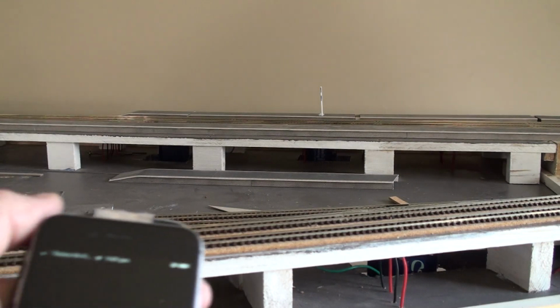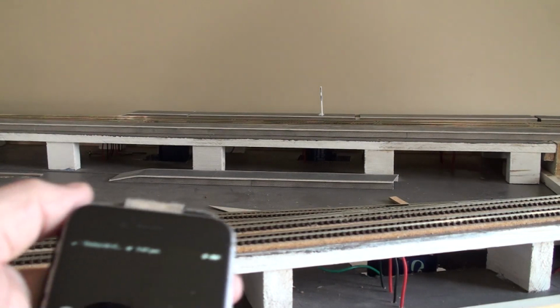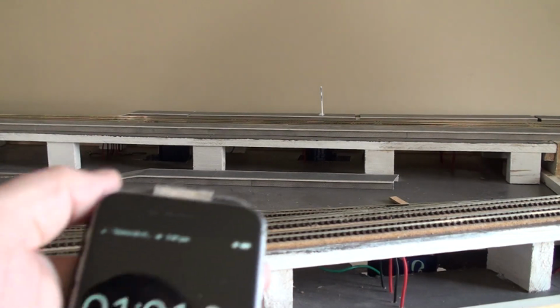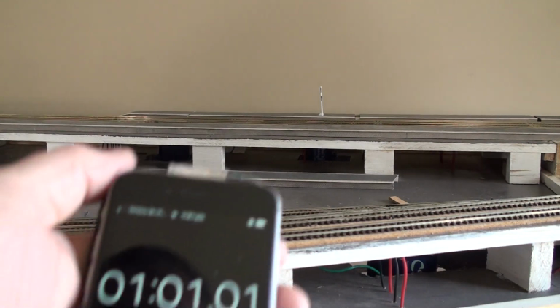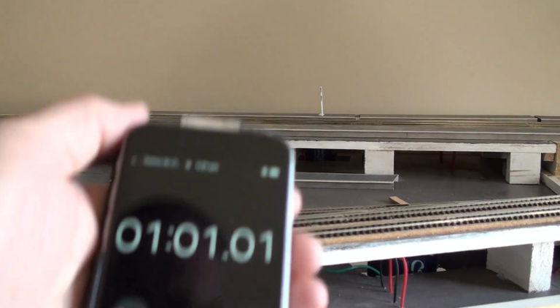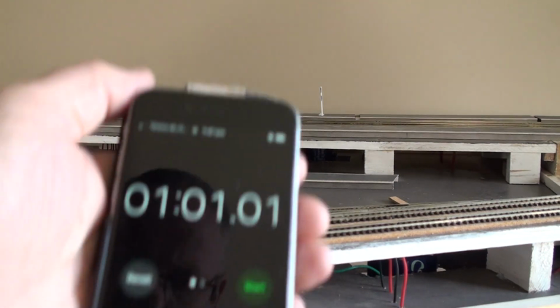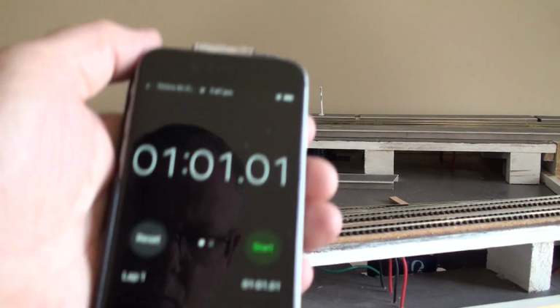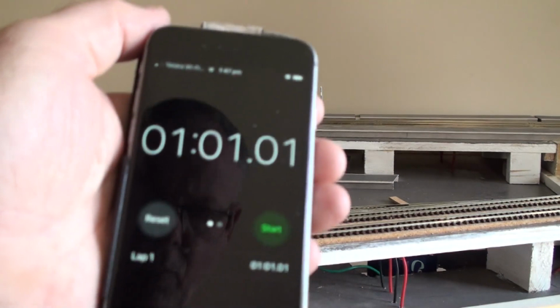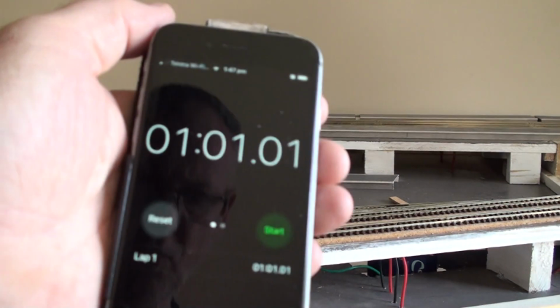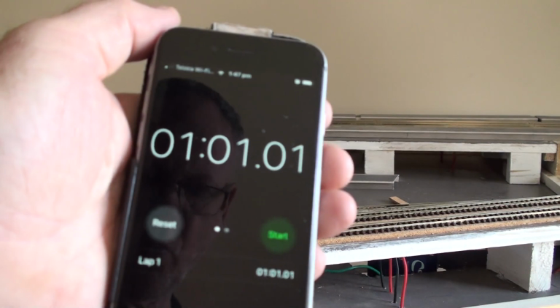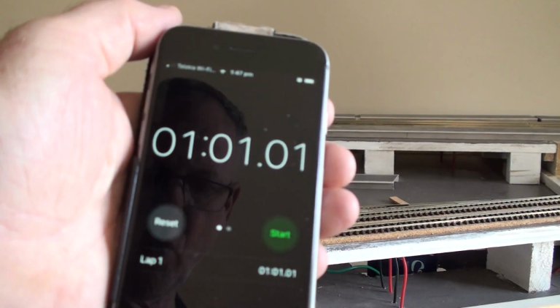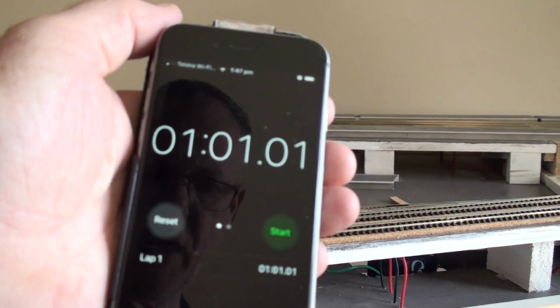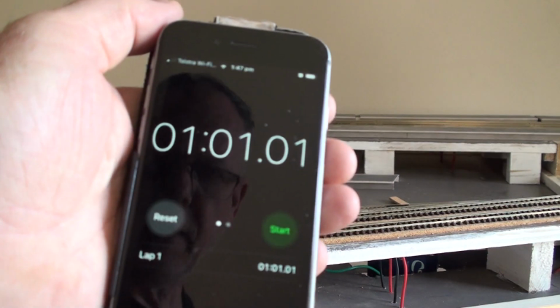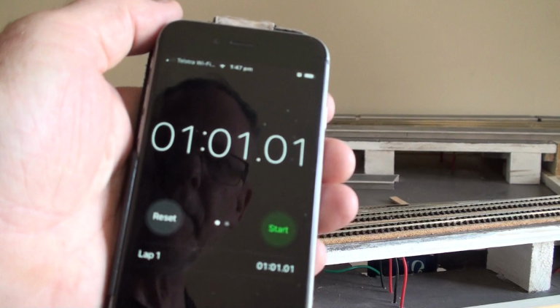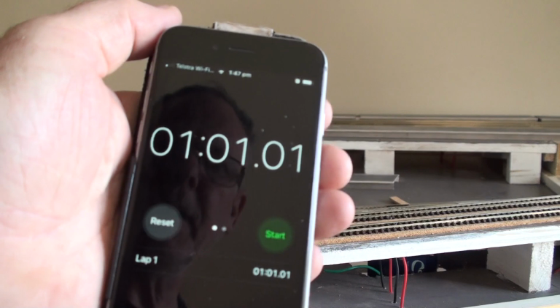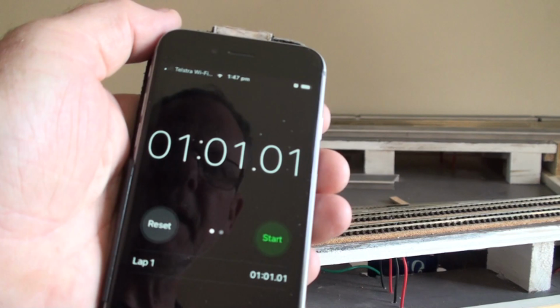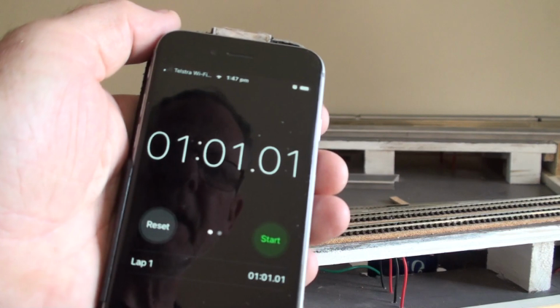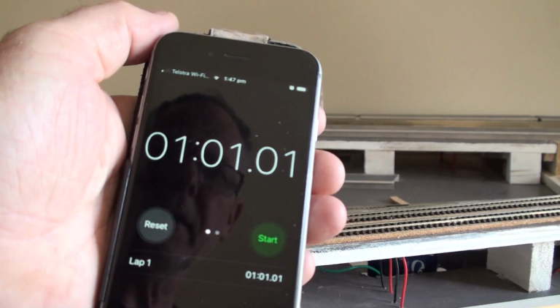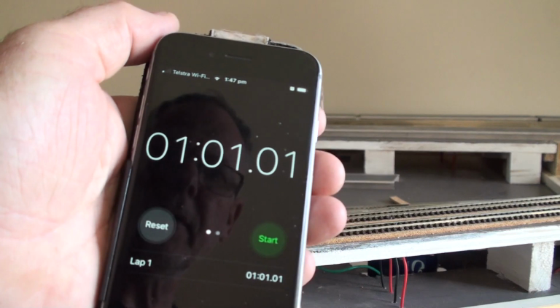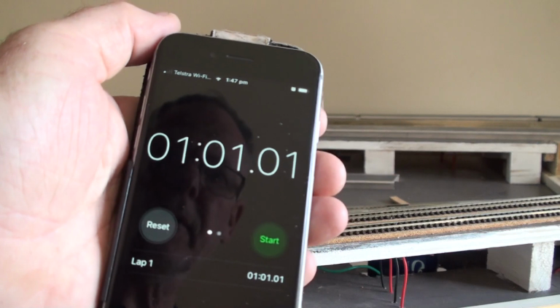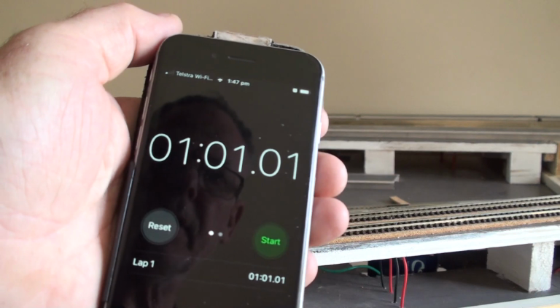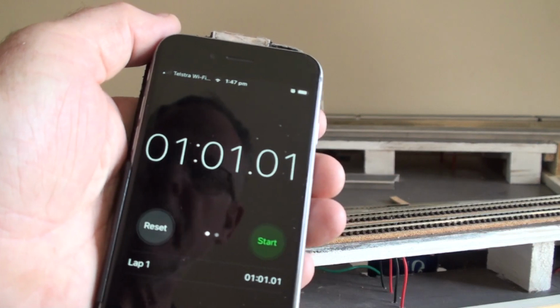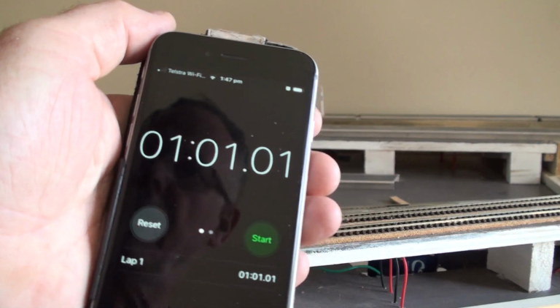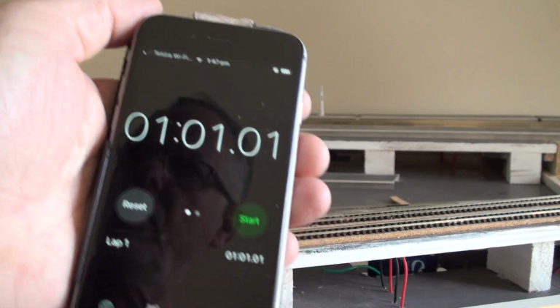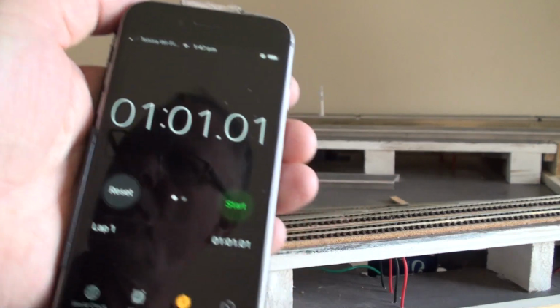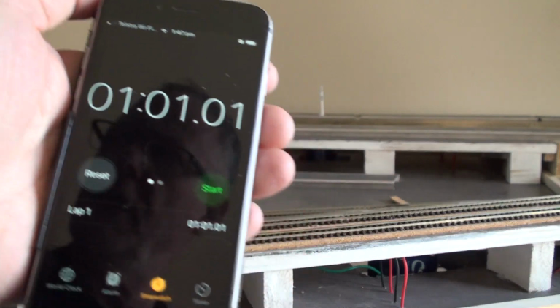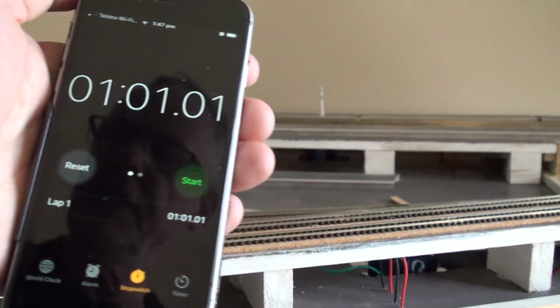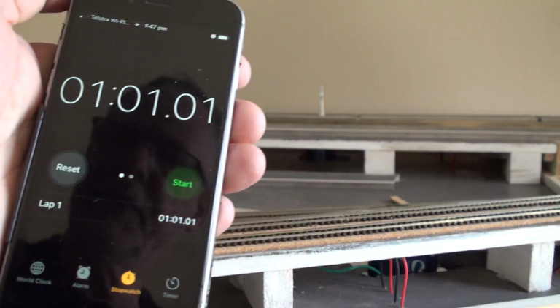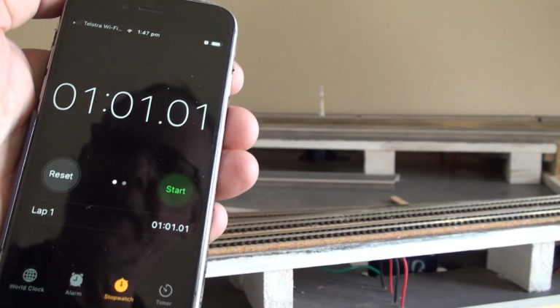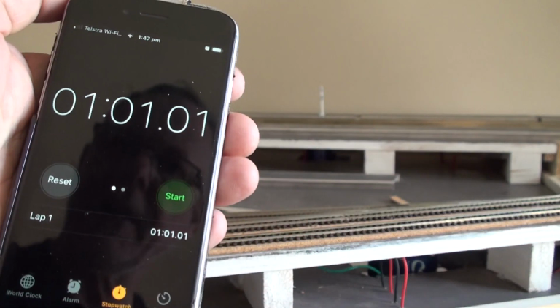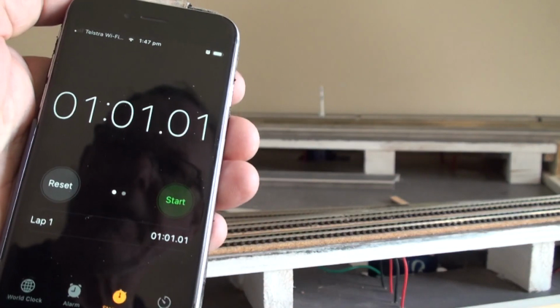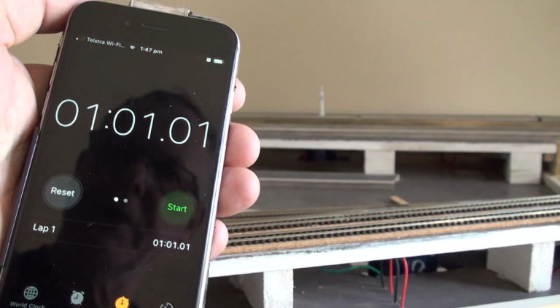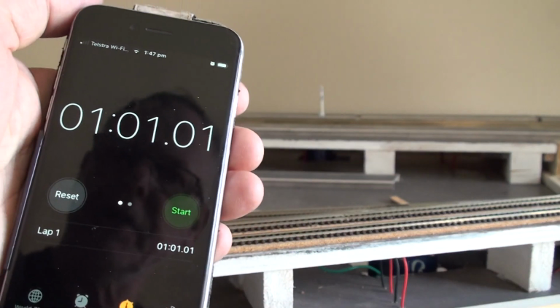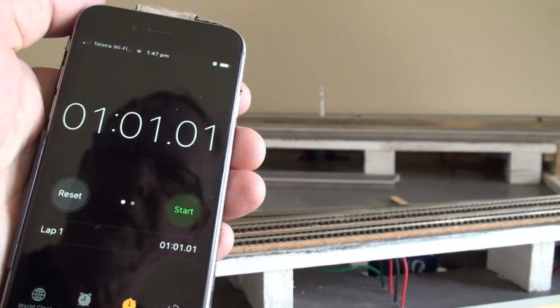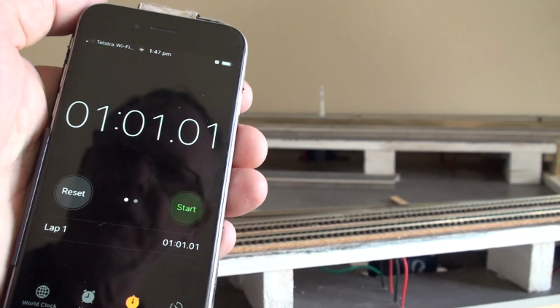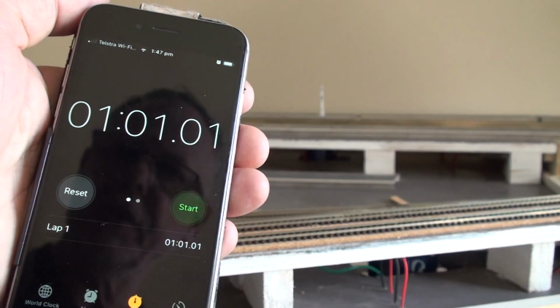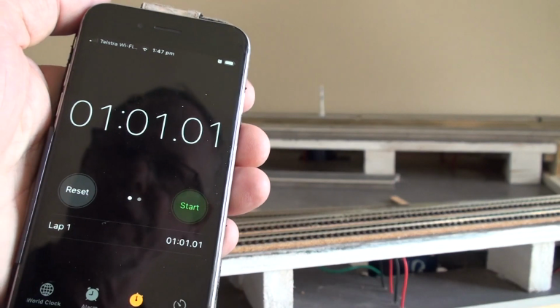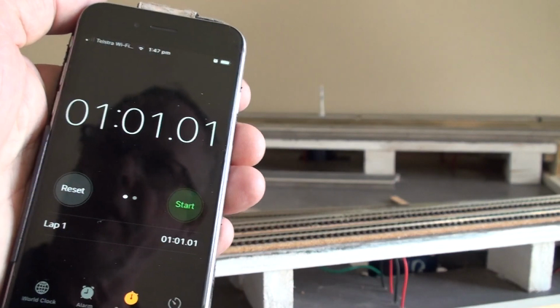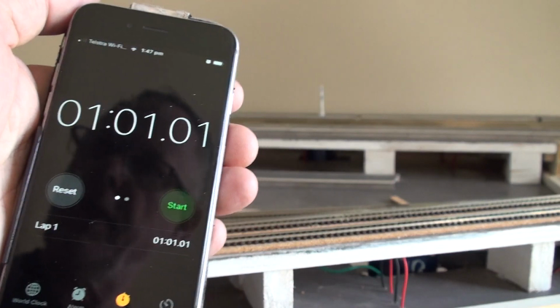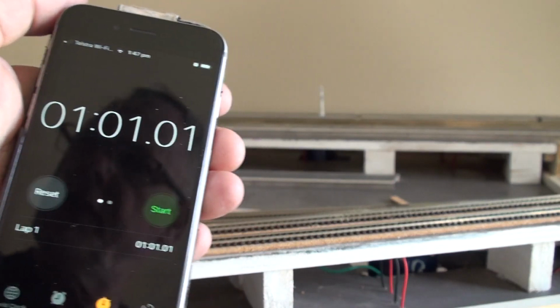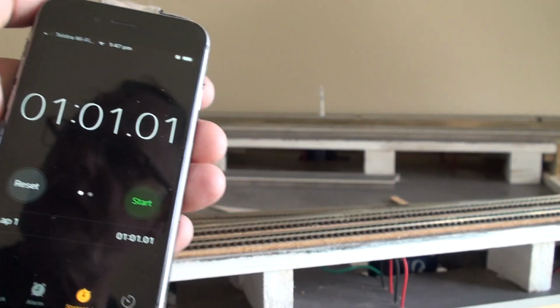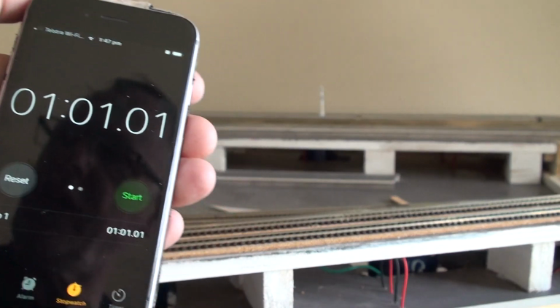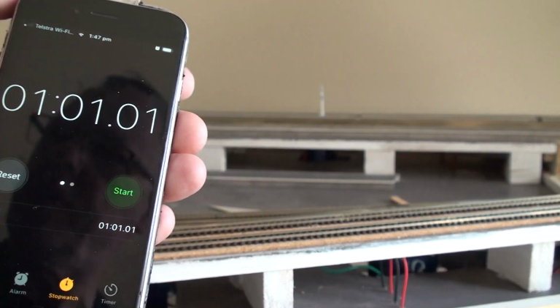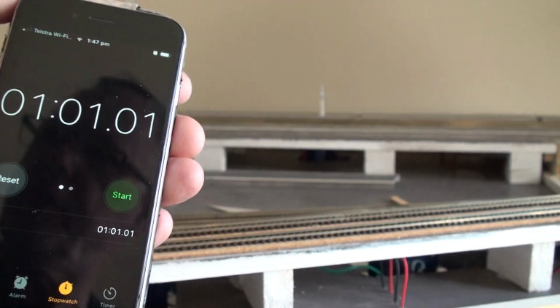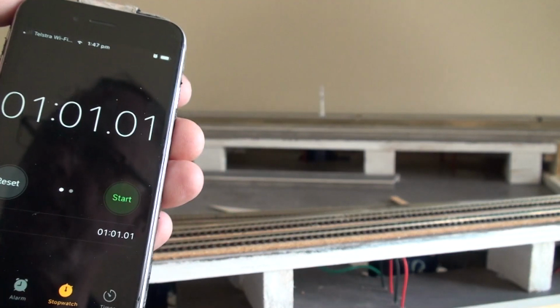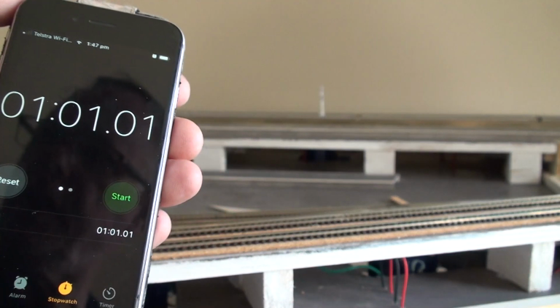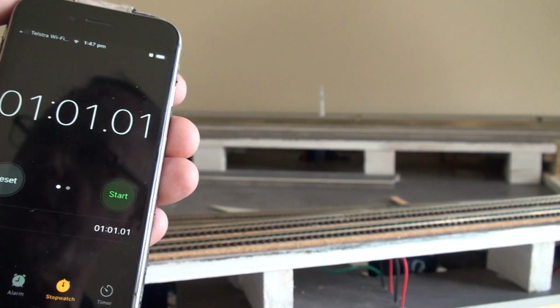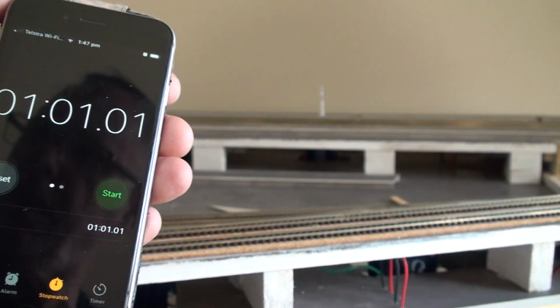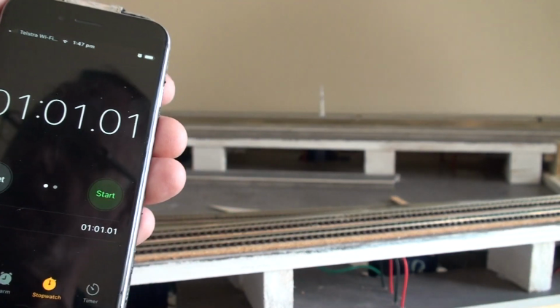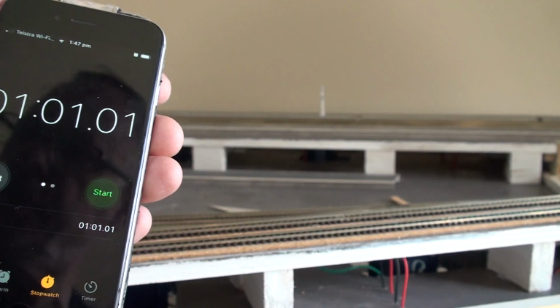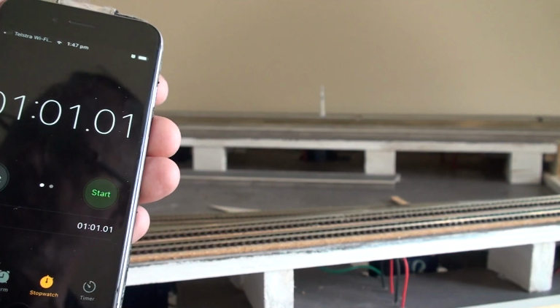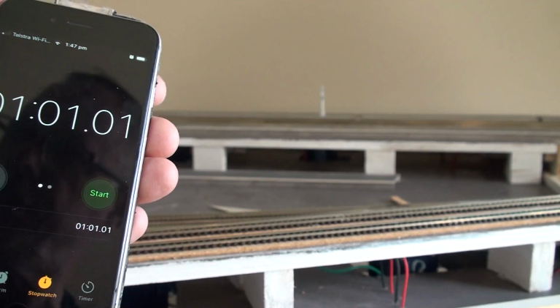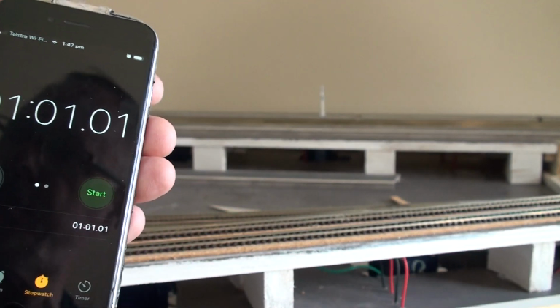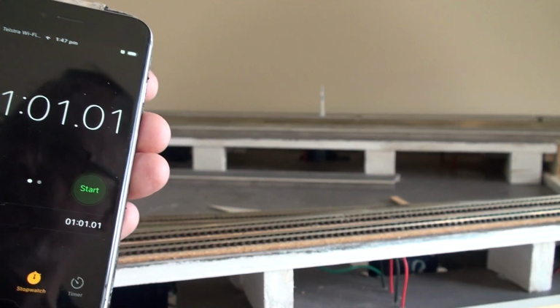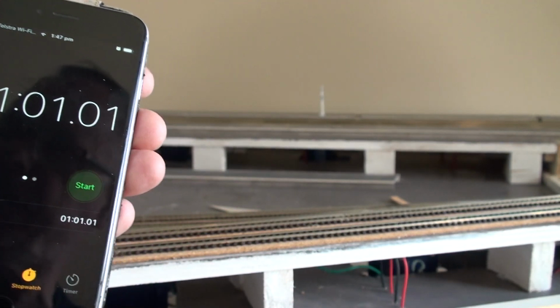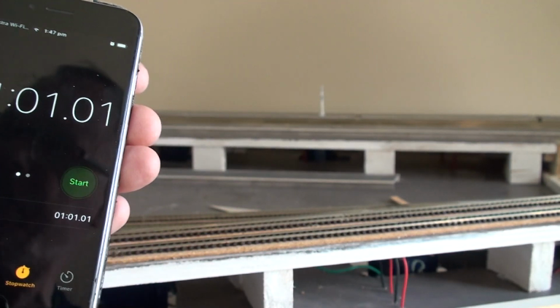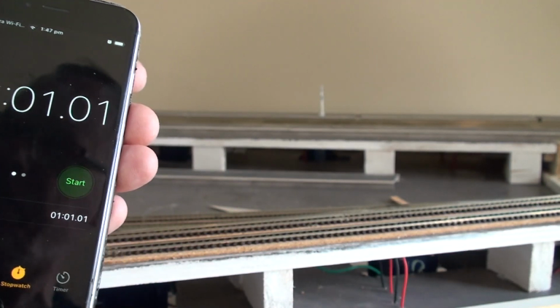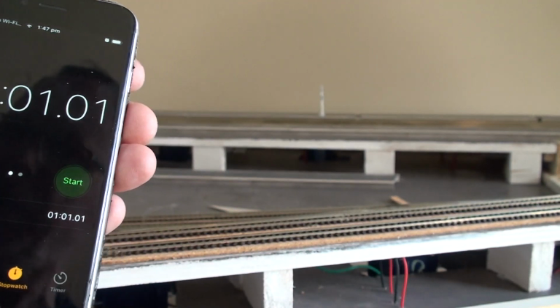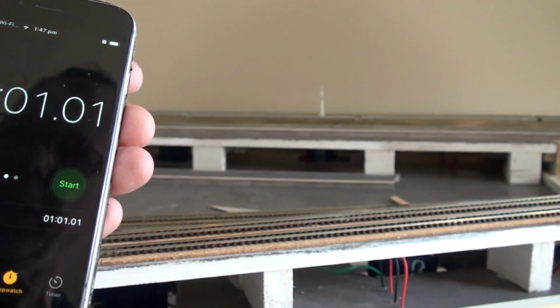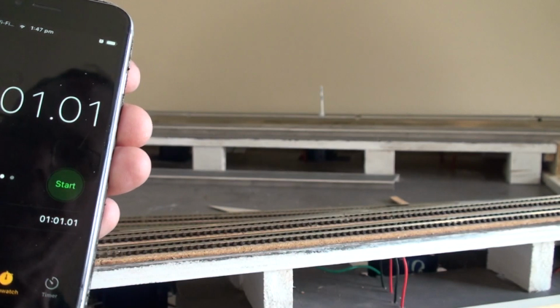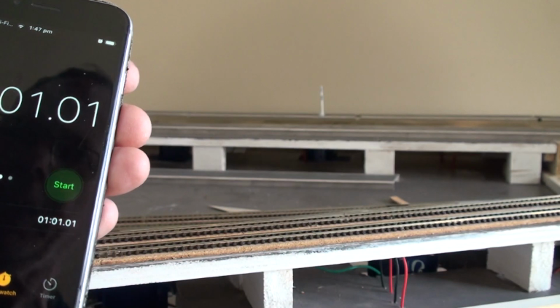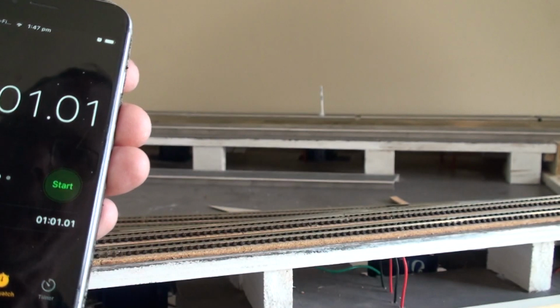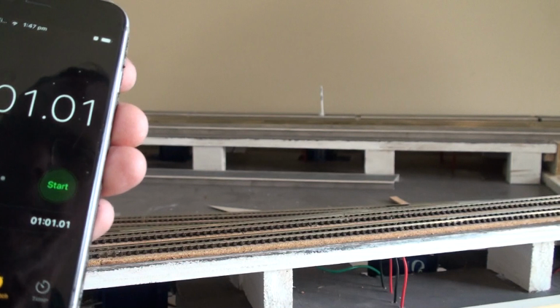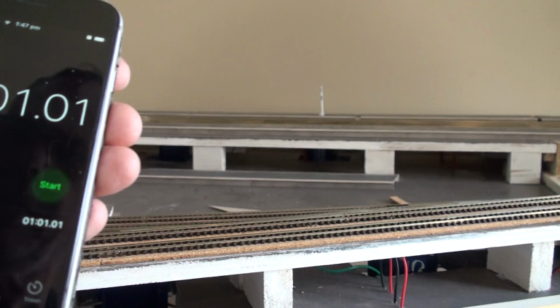One minute and one second — so I'd say pretty close to 60 miles an hour.